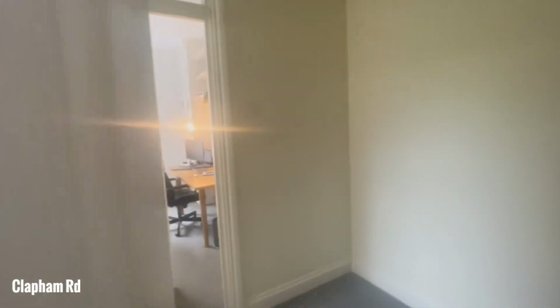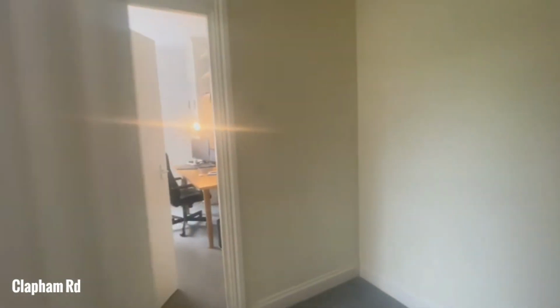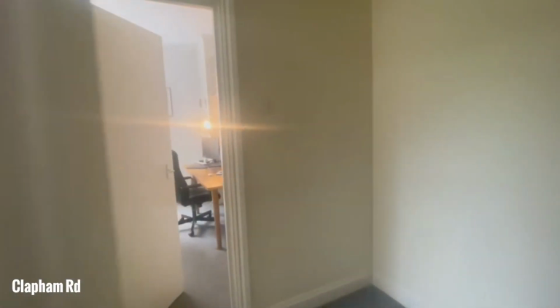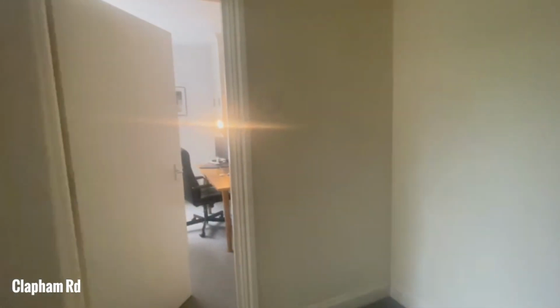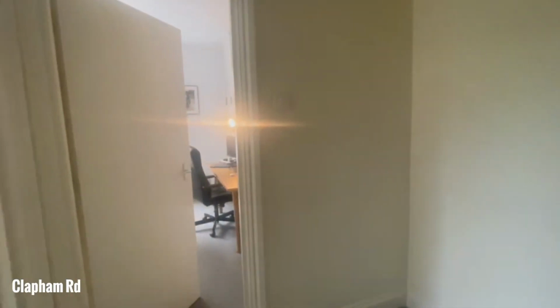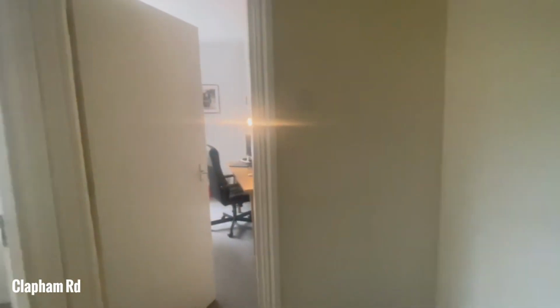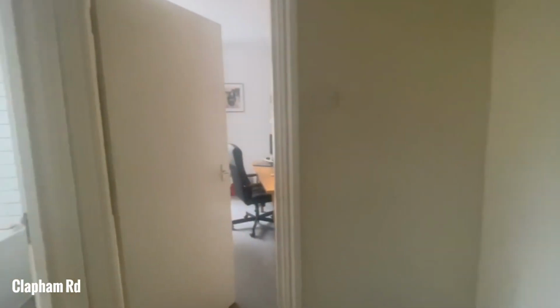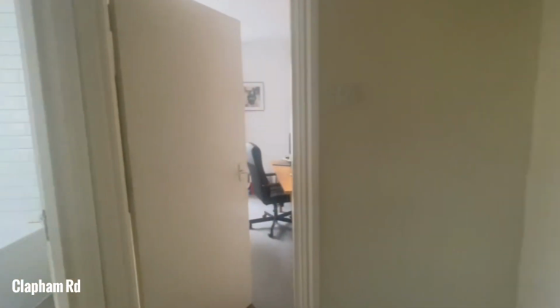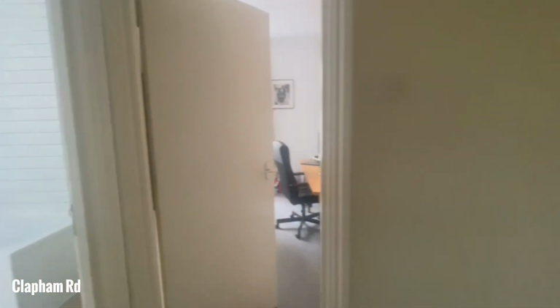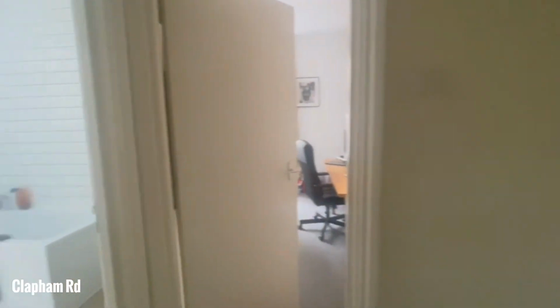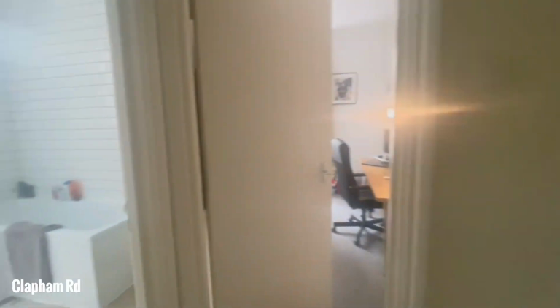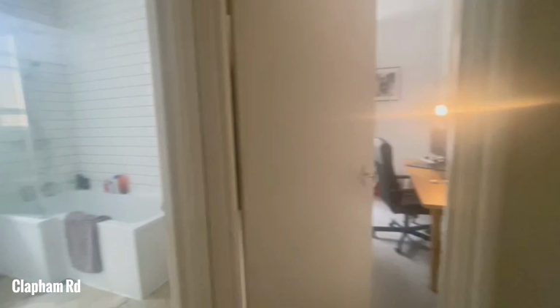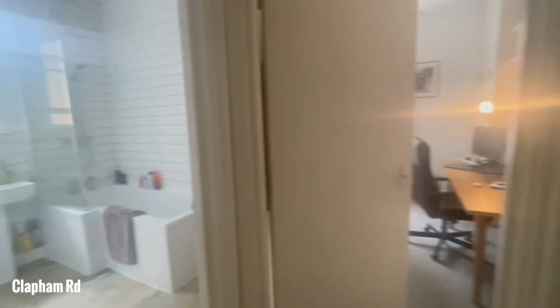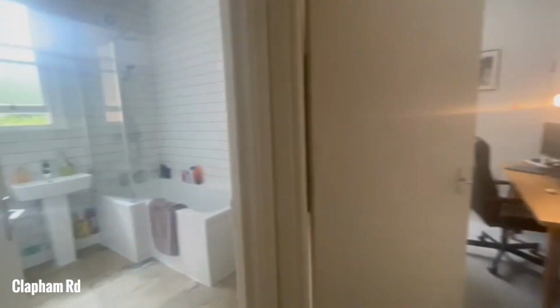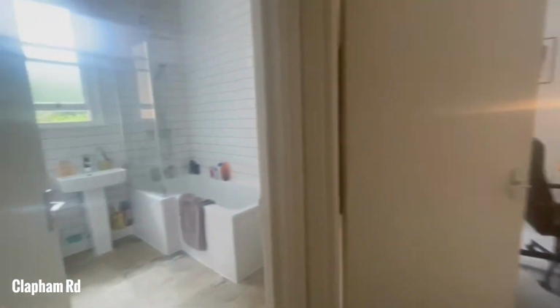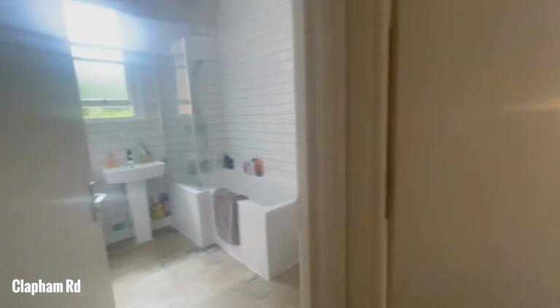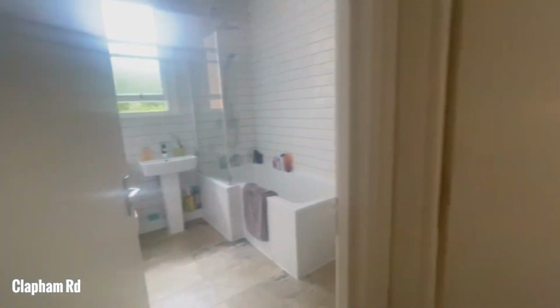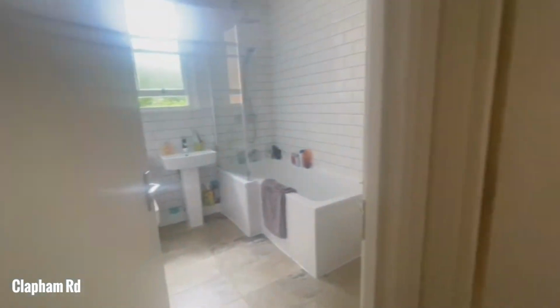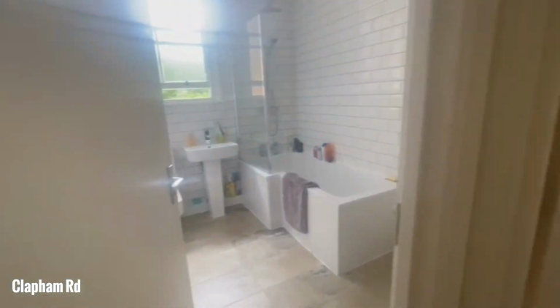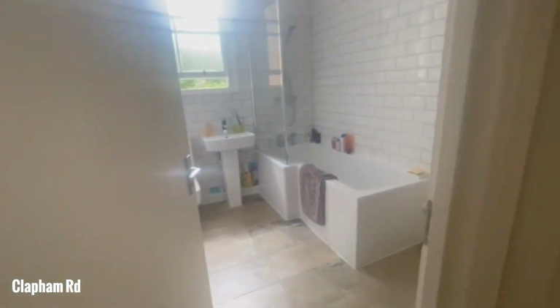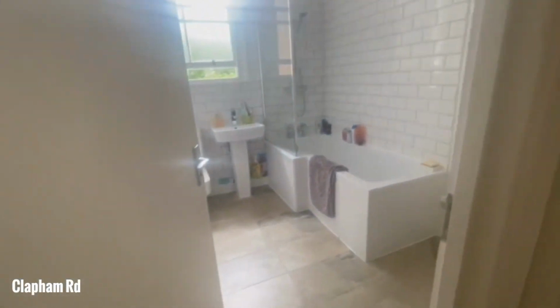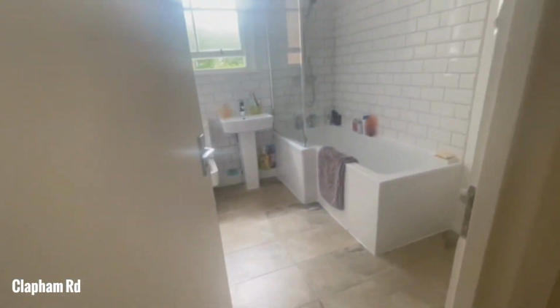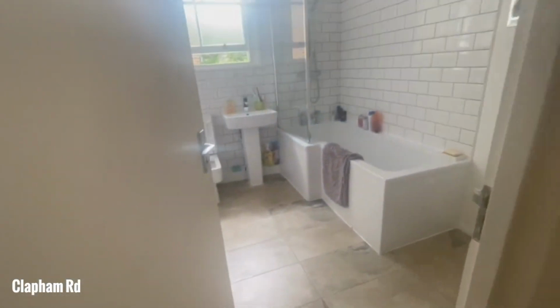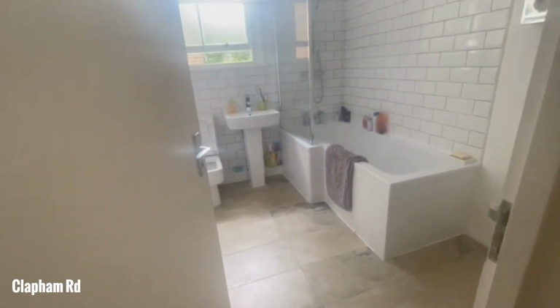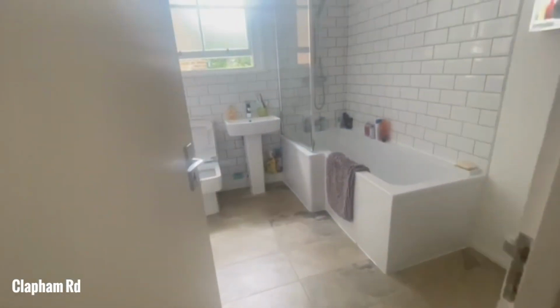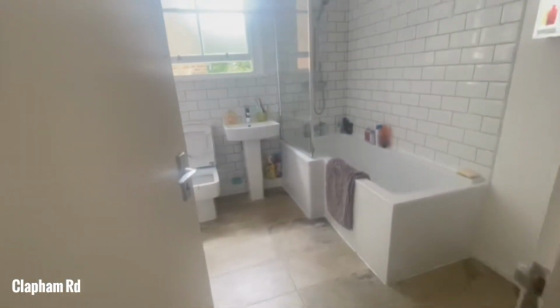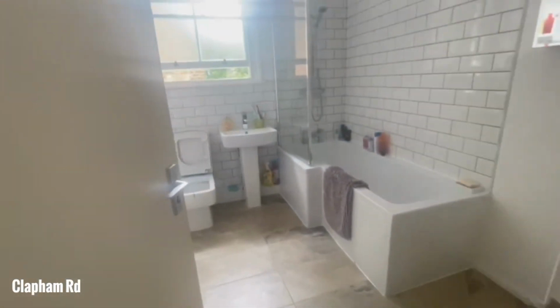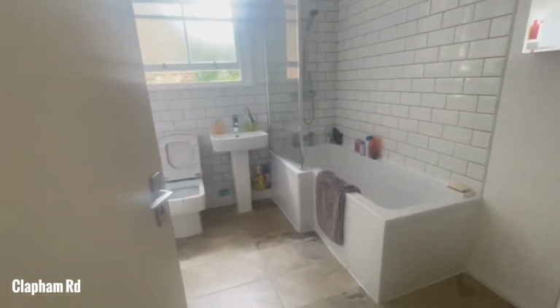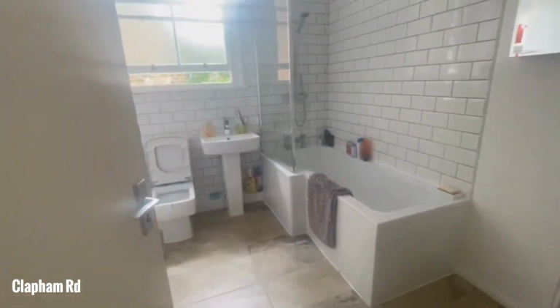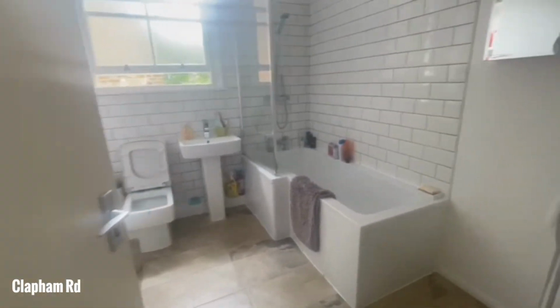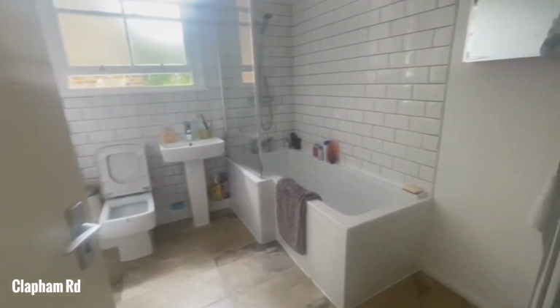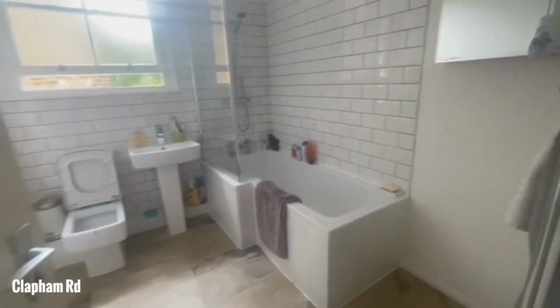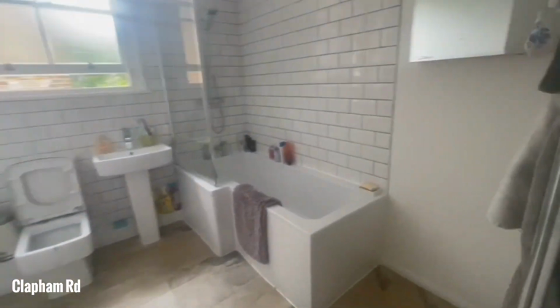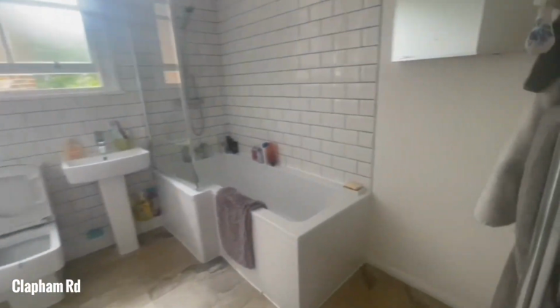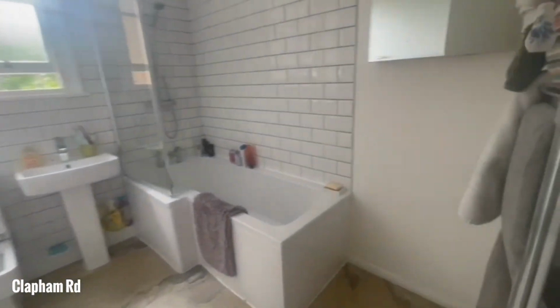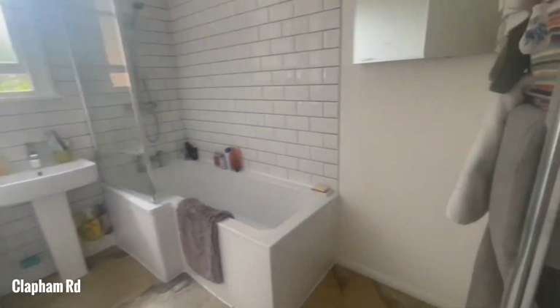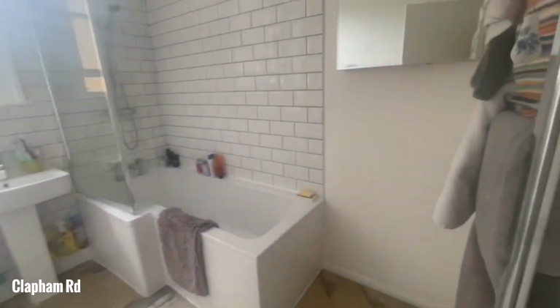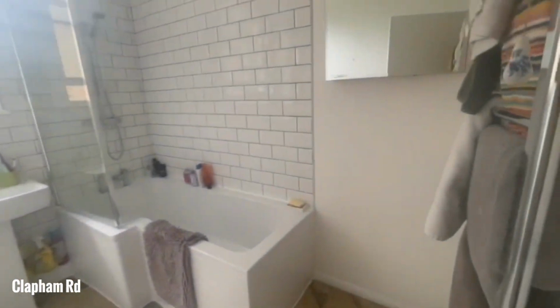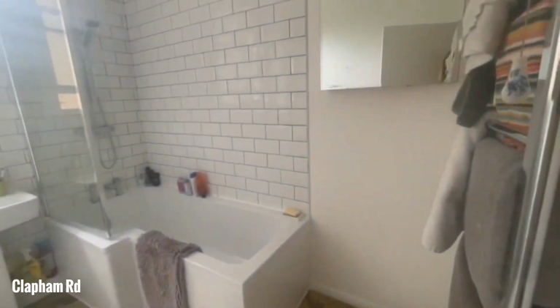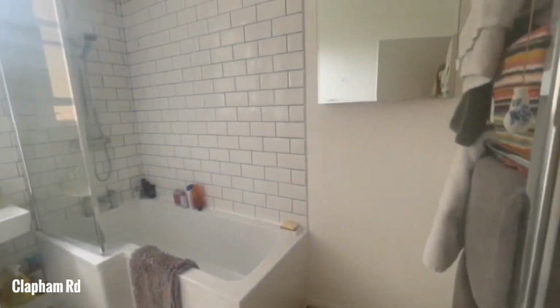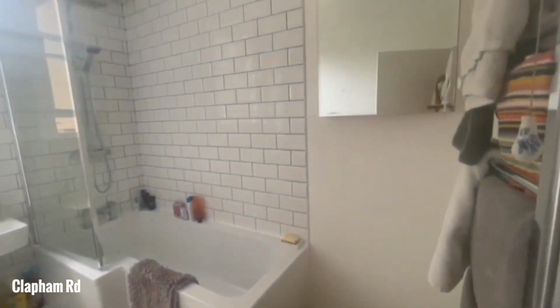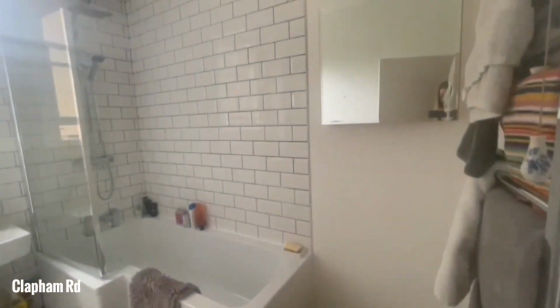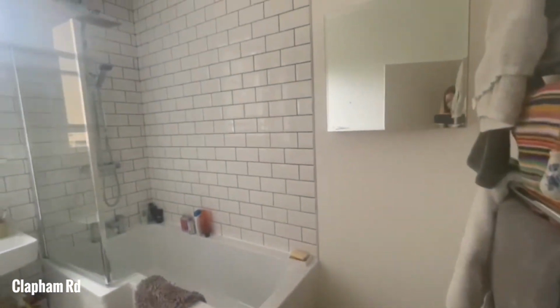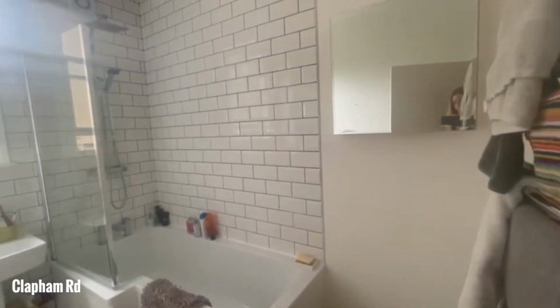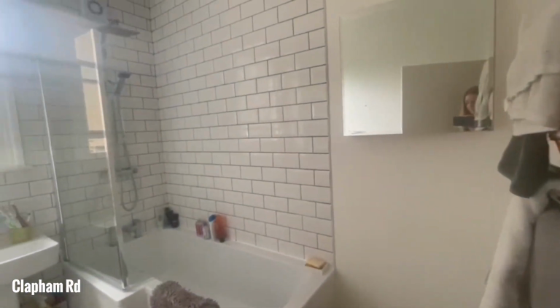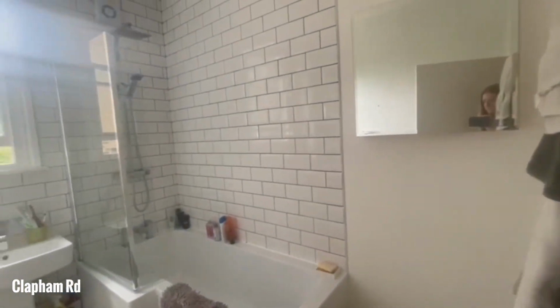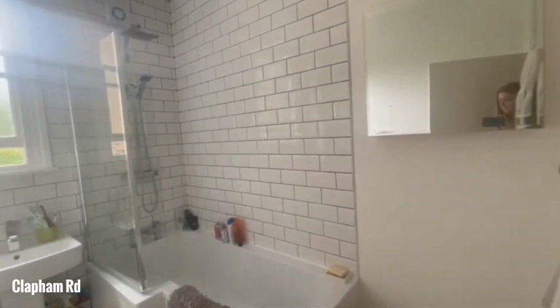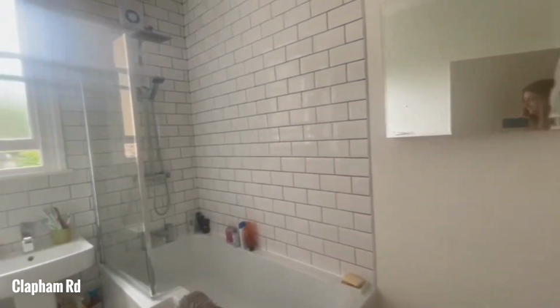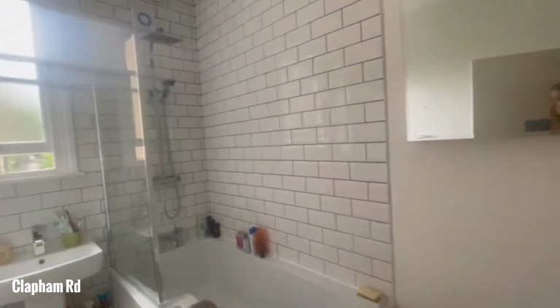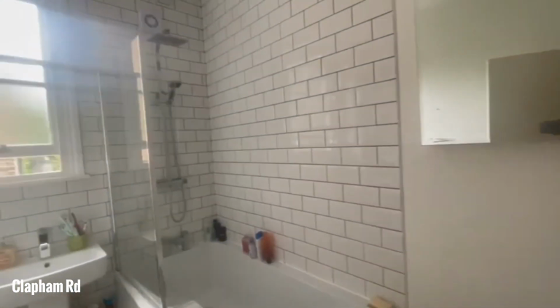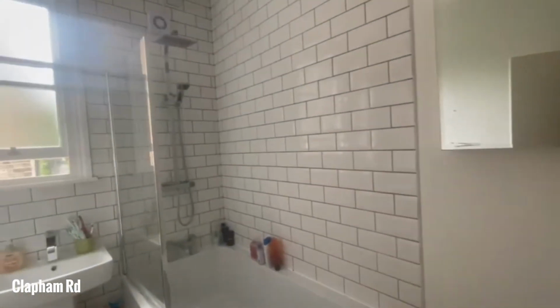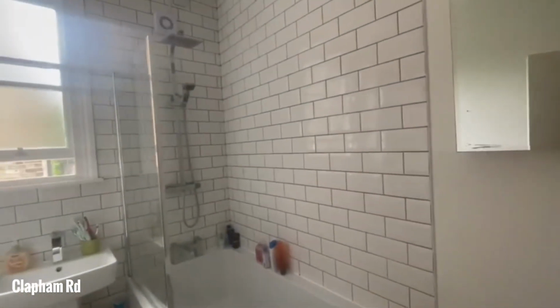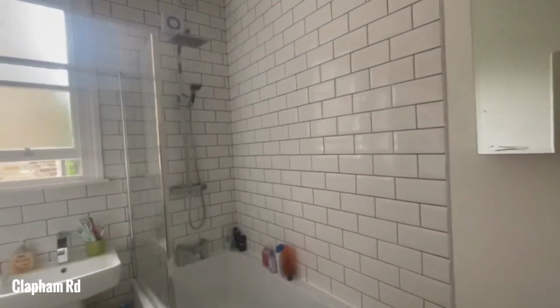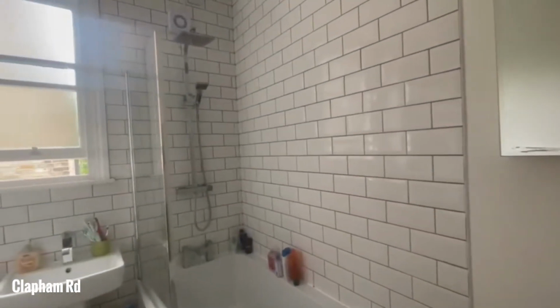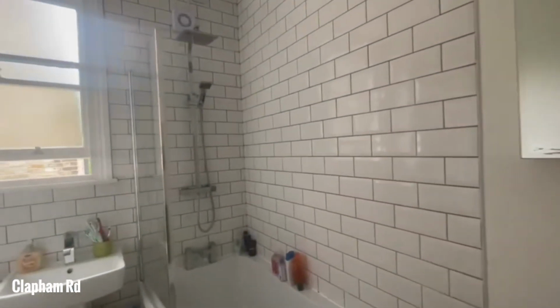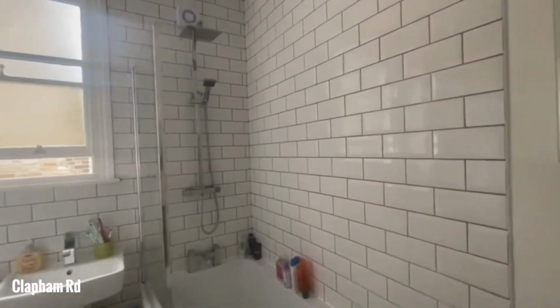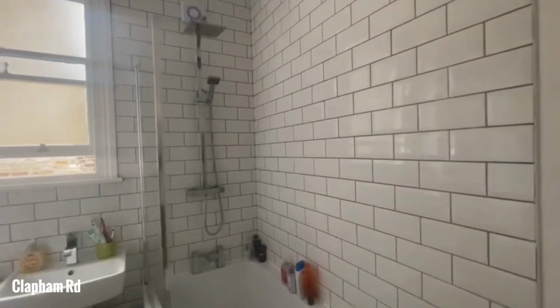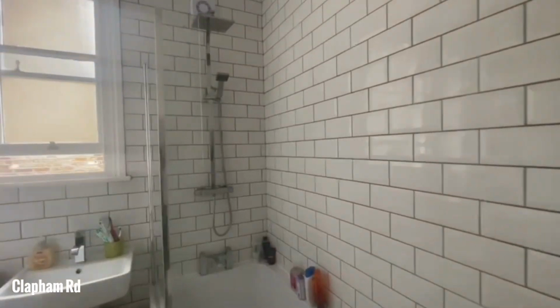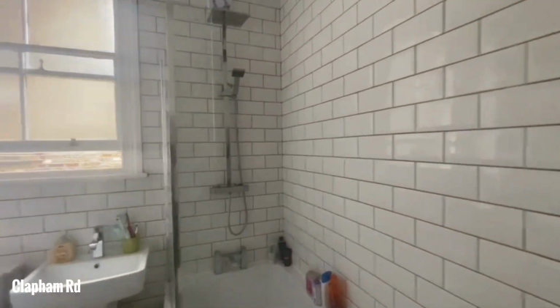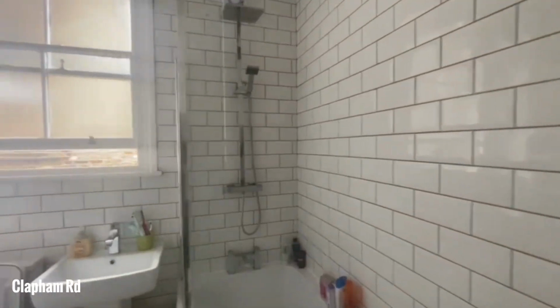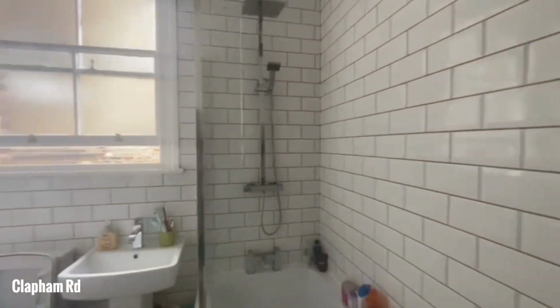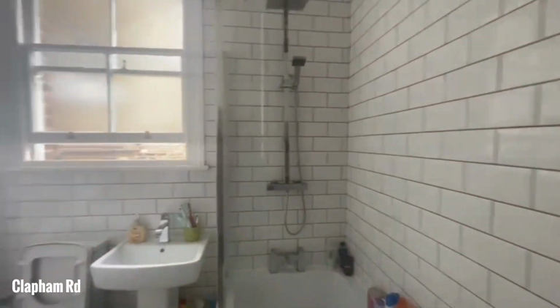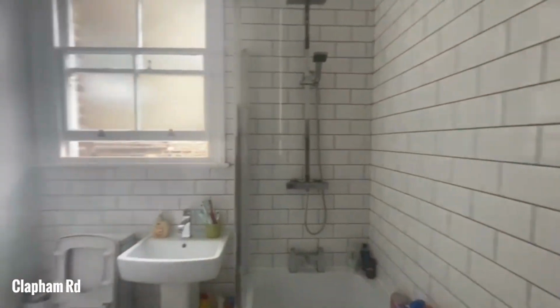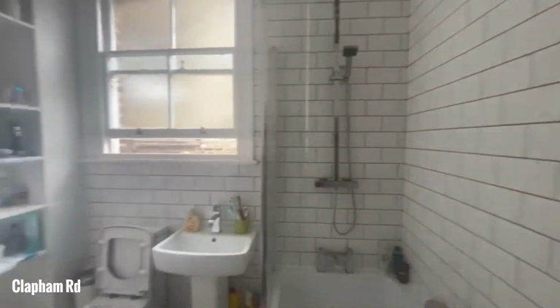Make our way through and we've got the bathroom, which is really nice and modern. There's plenty of storage space in here as well.